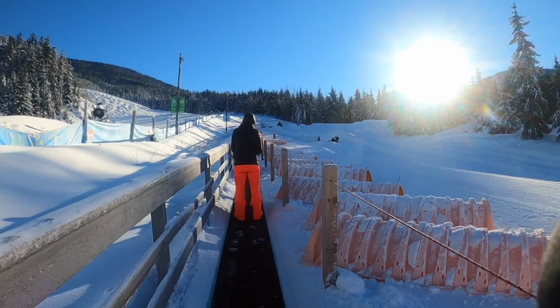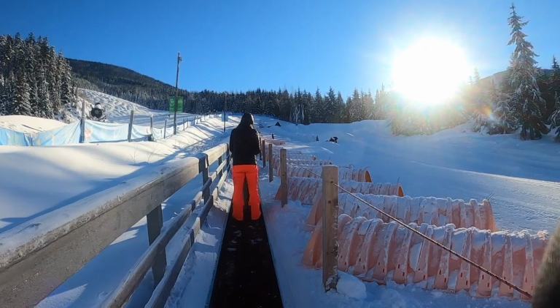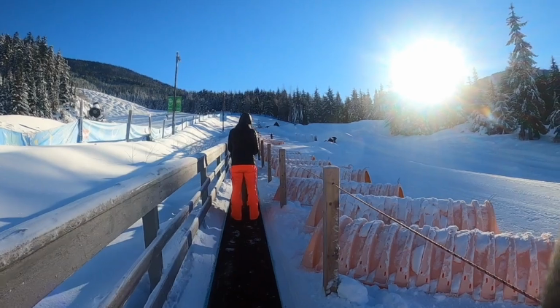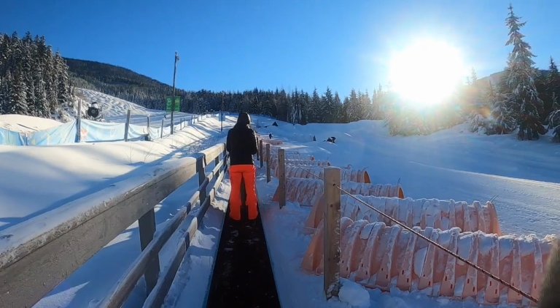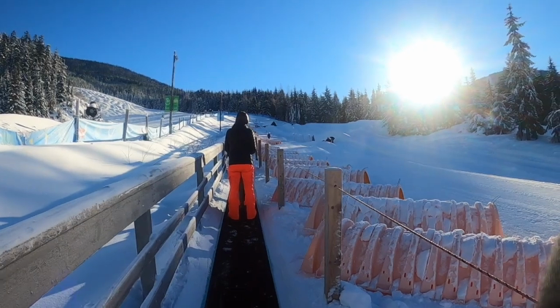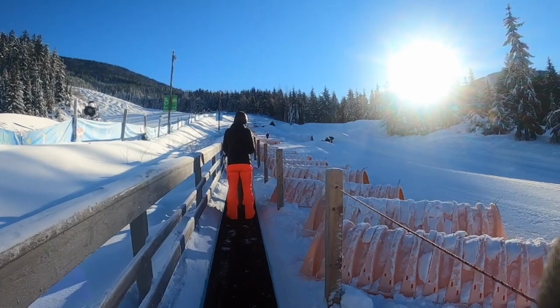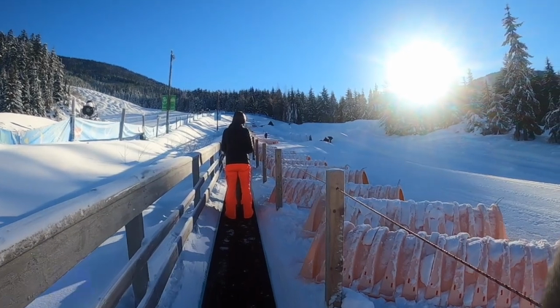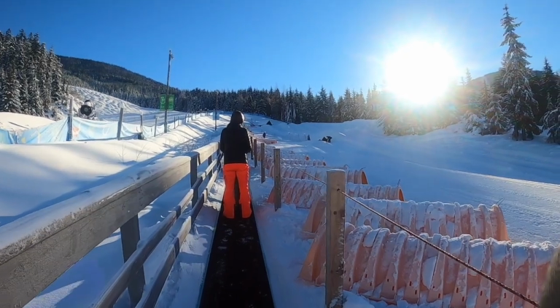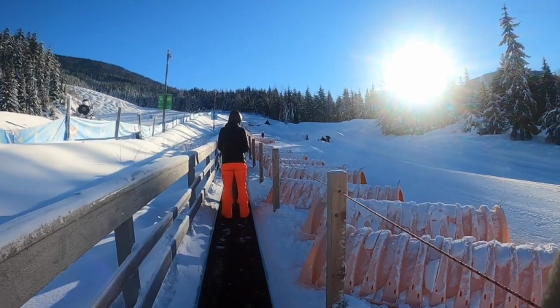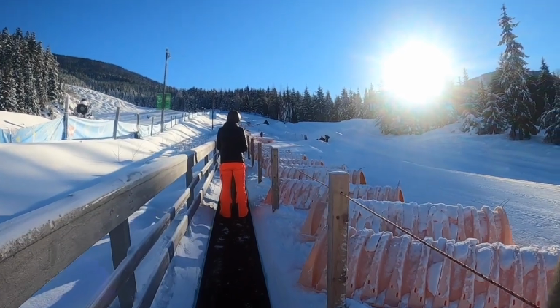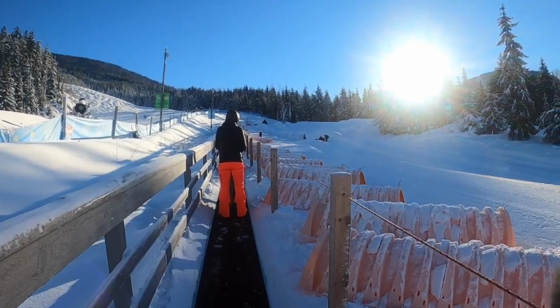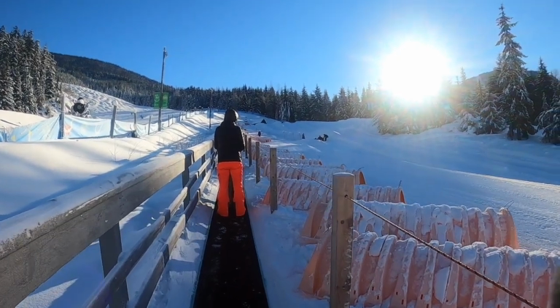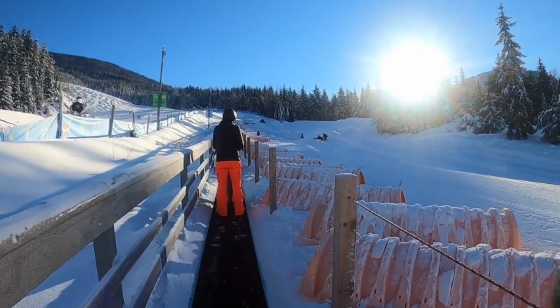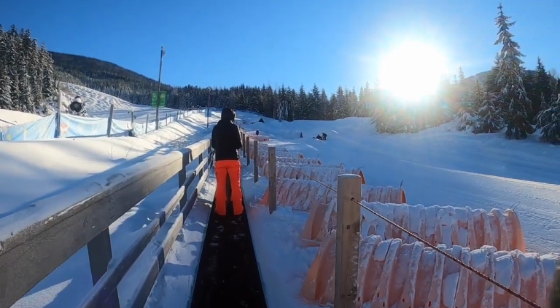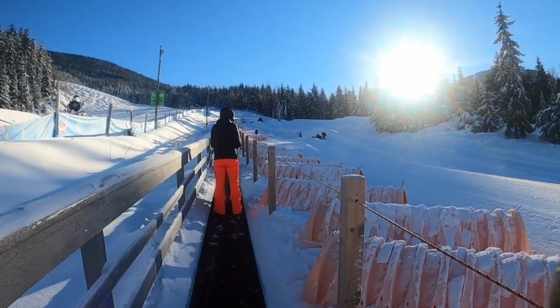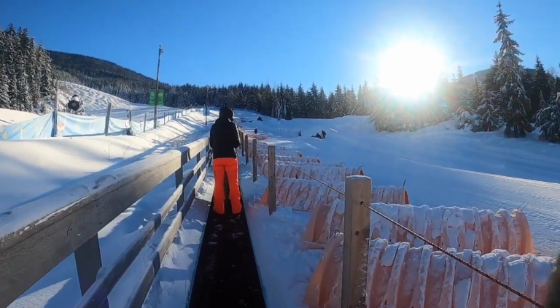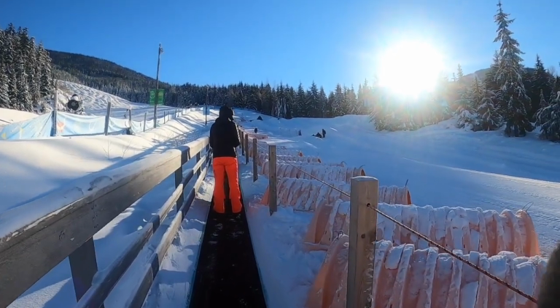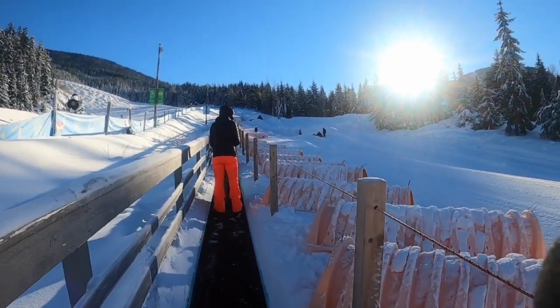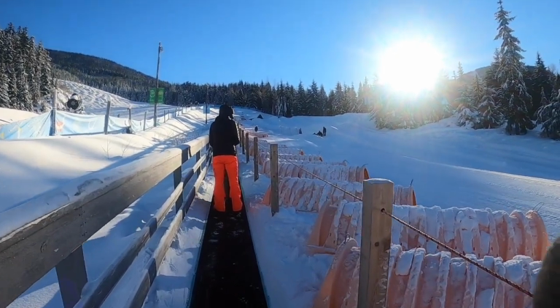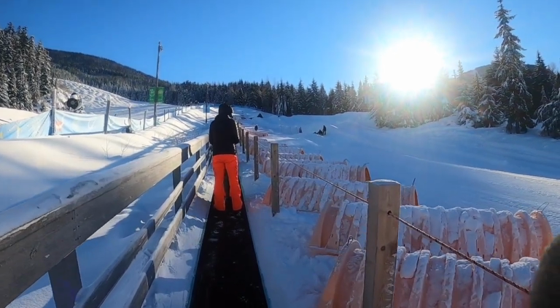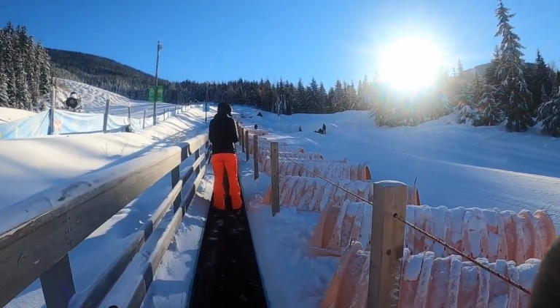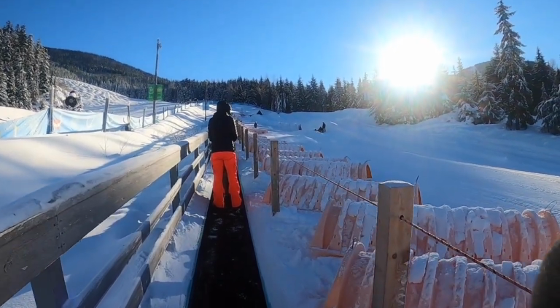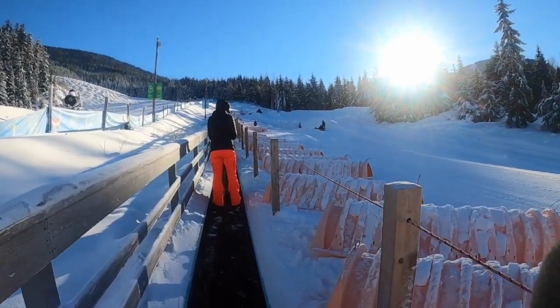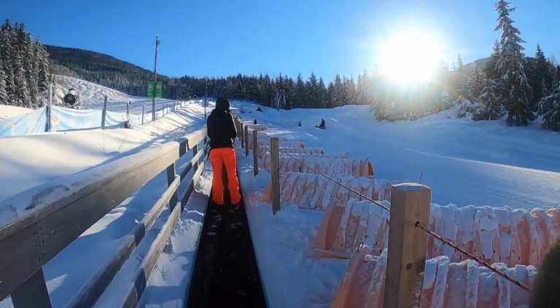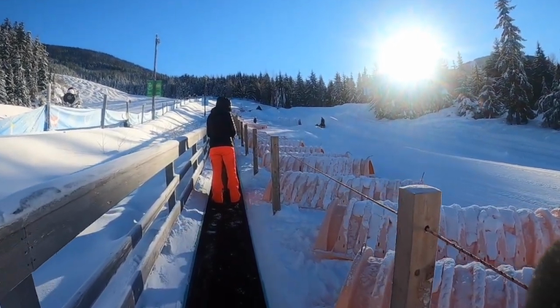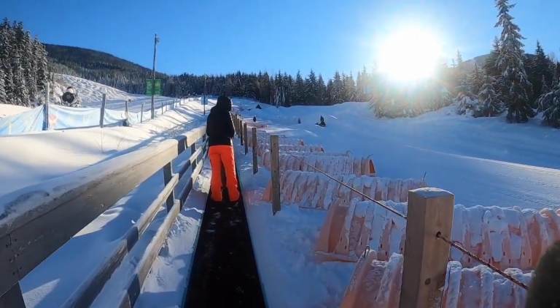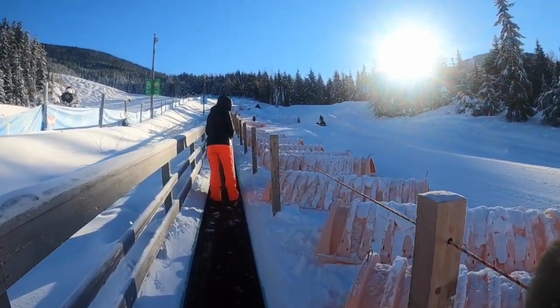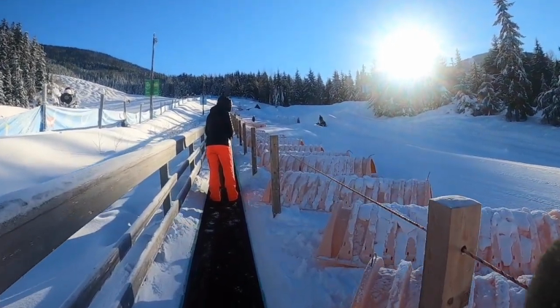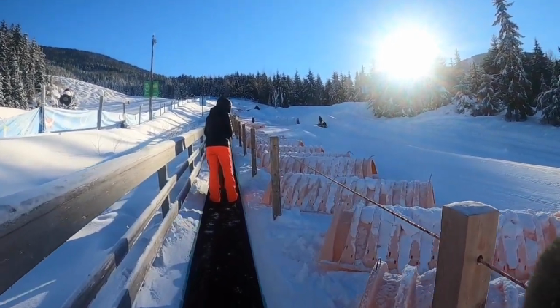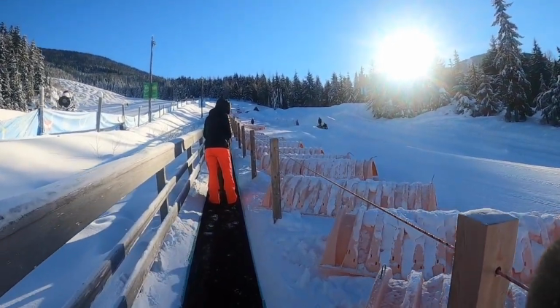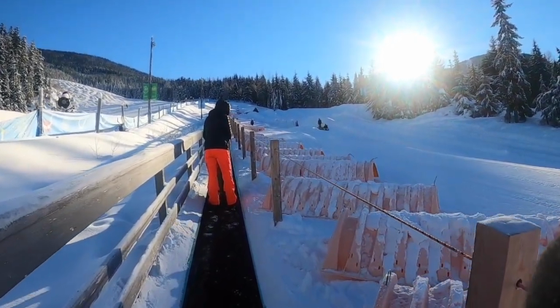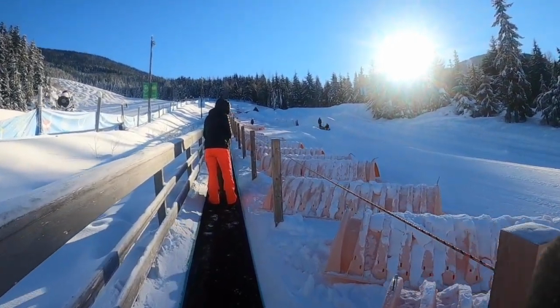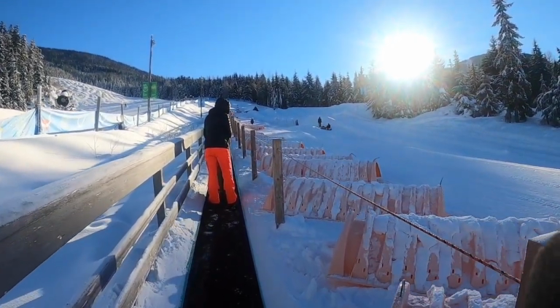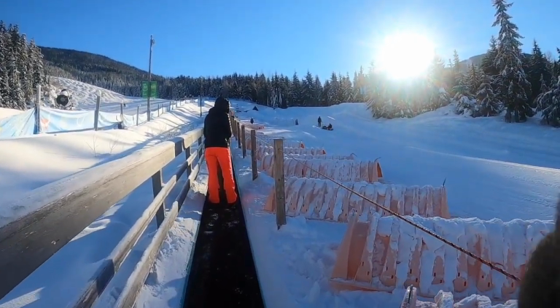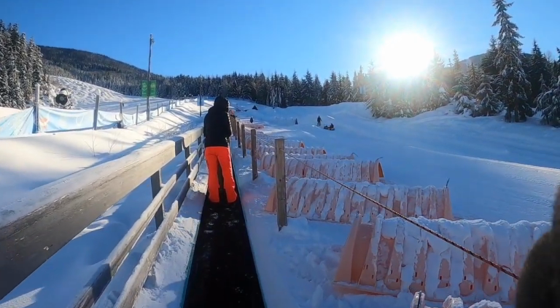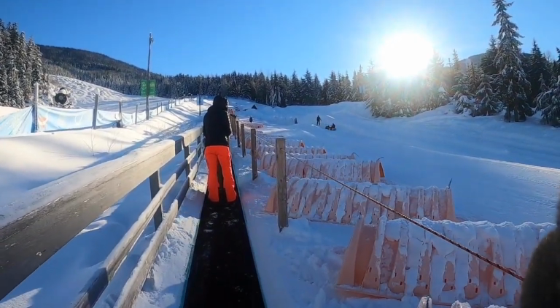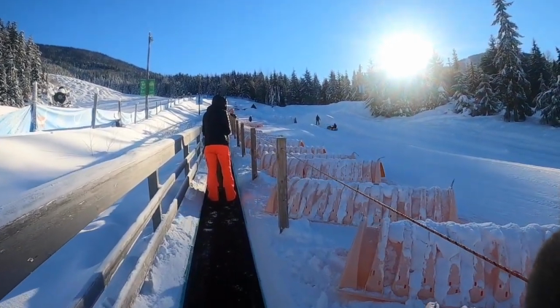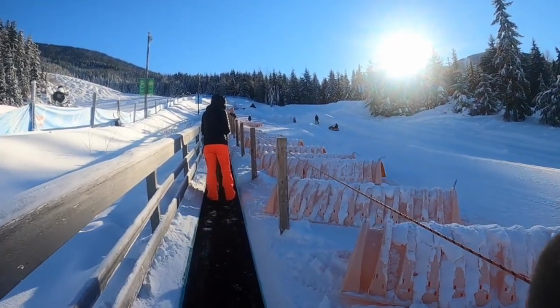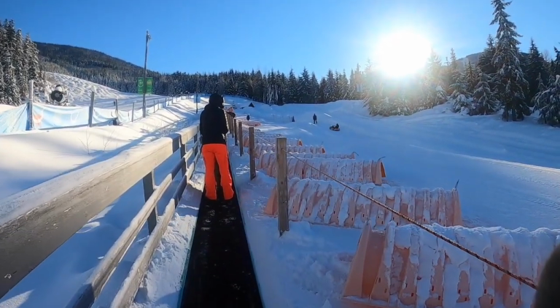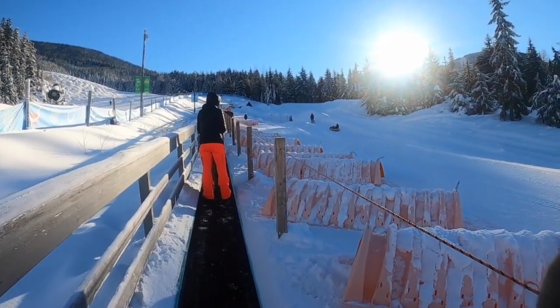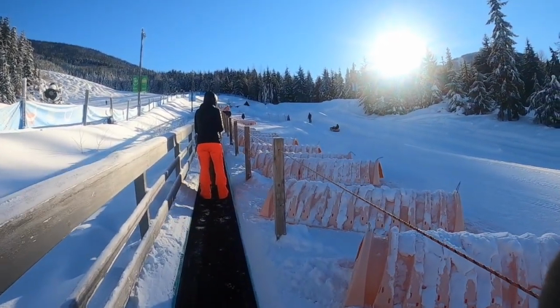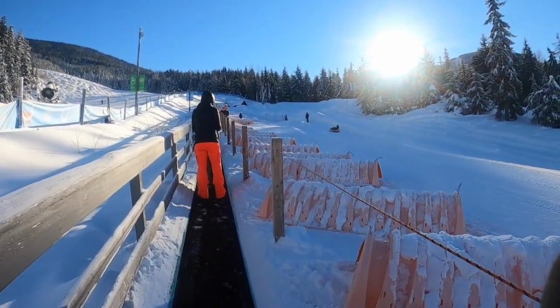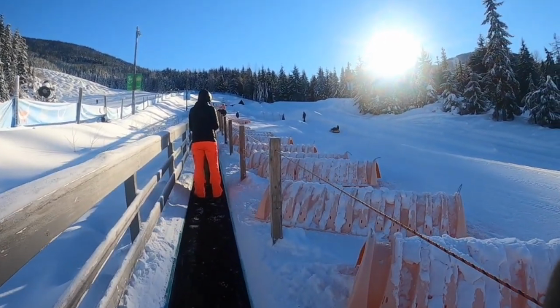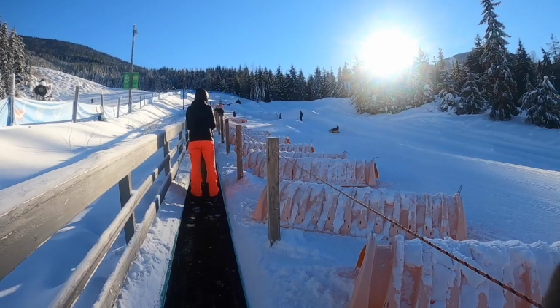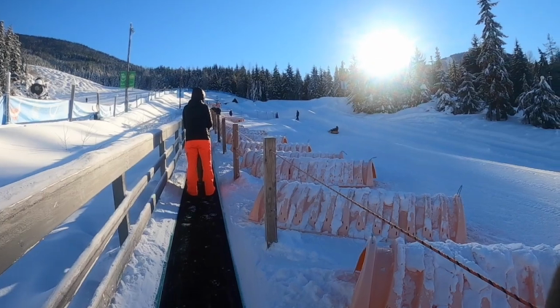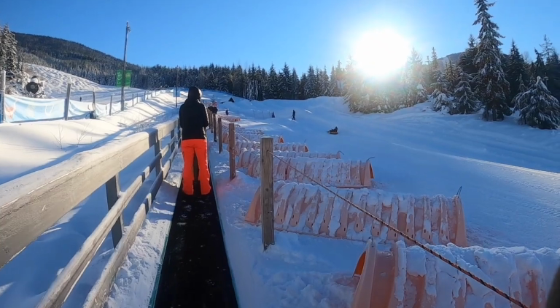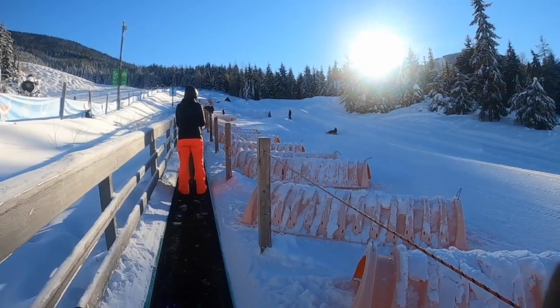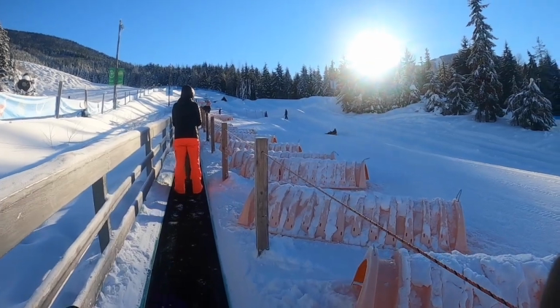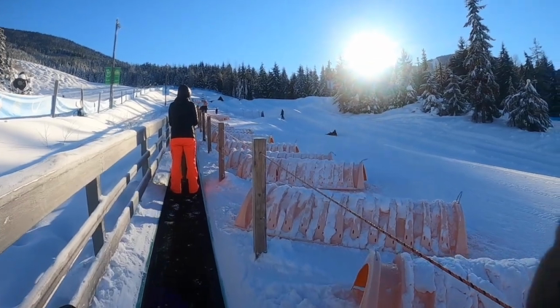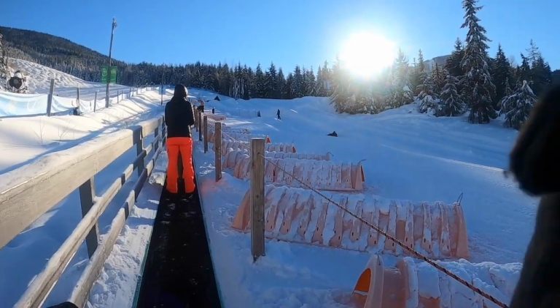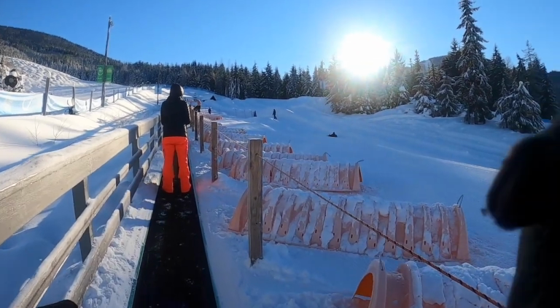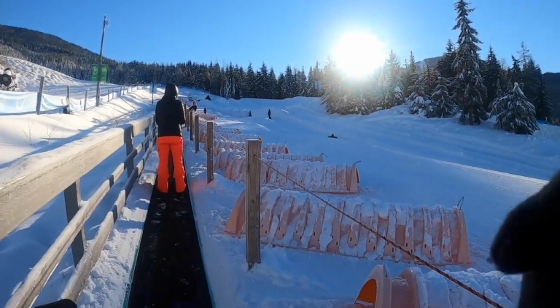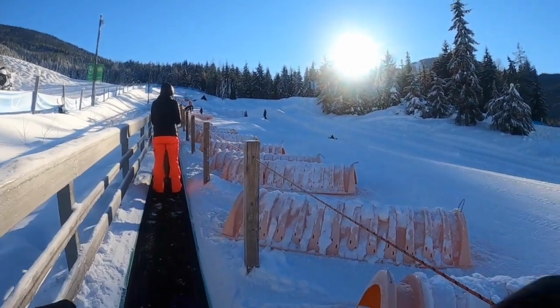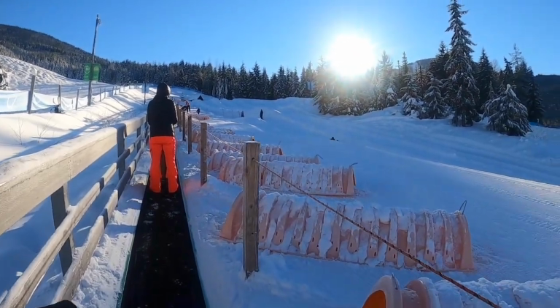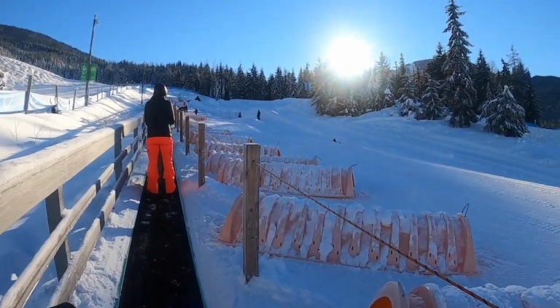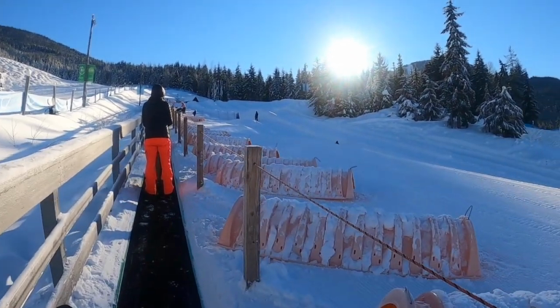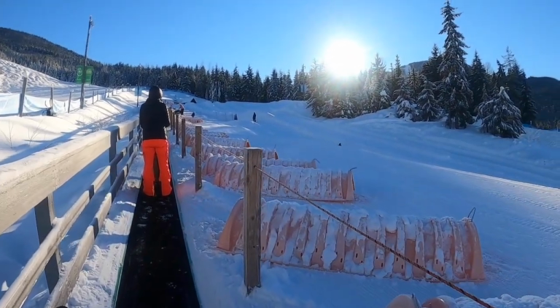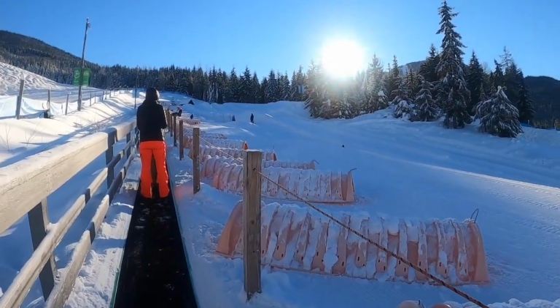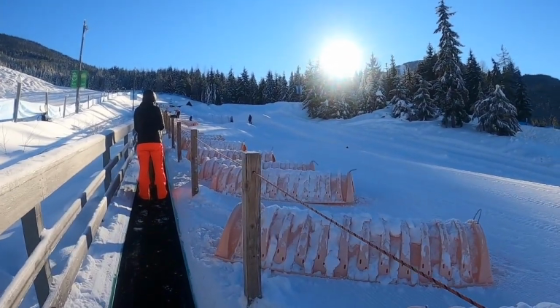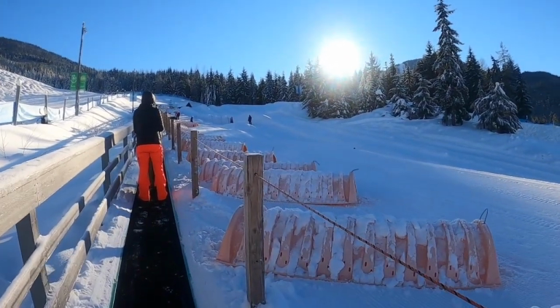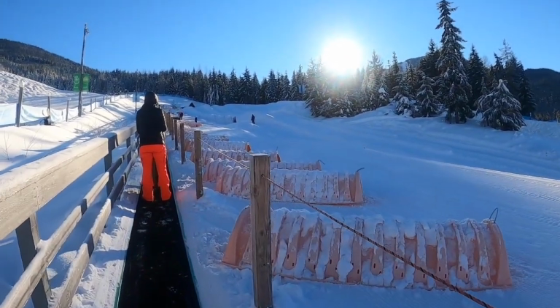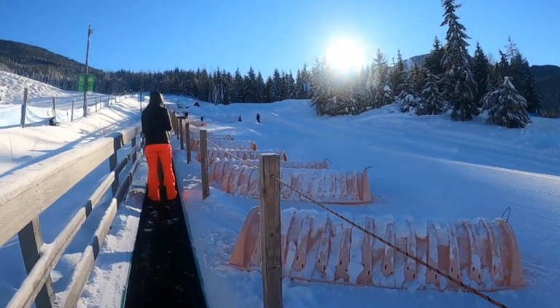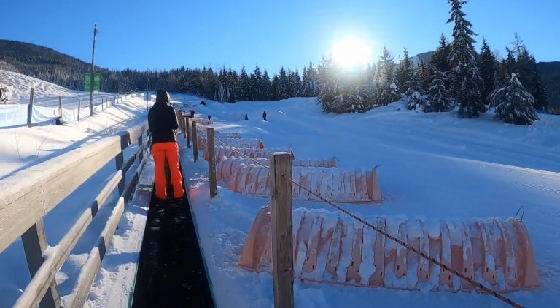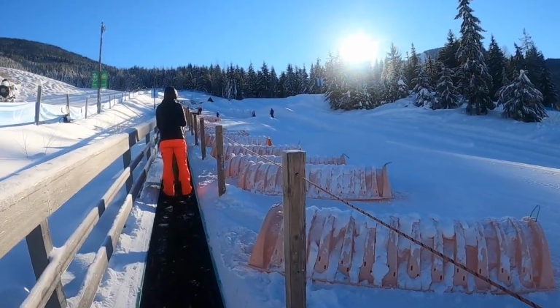Alright guys, we are at the Bubbly Tube Park. For a bonus video, we're going to go tubing down the Bubbly Tube Park Hill.